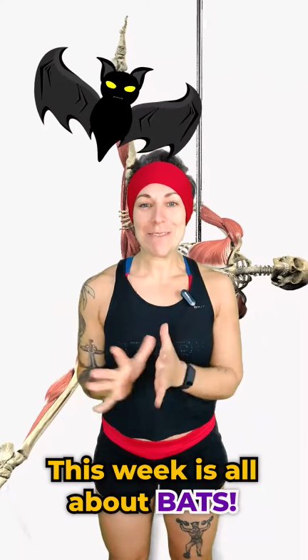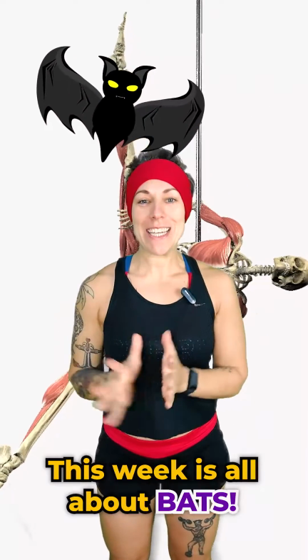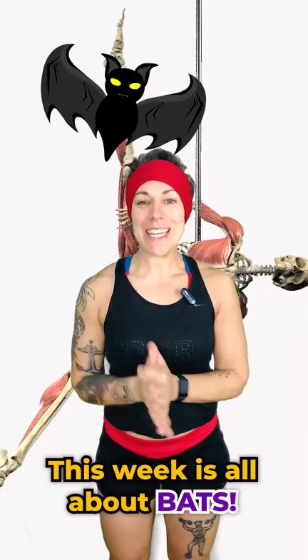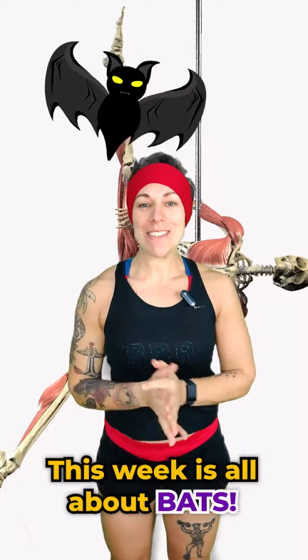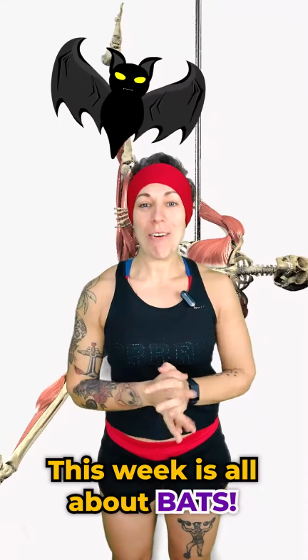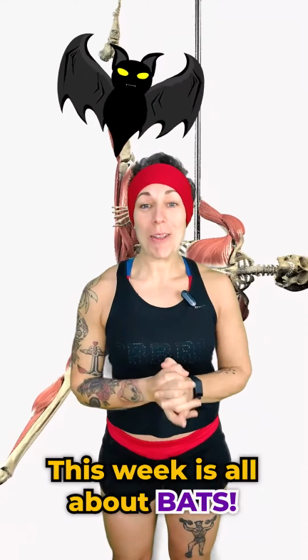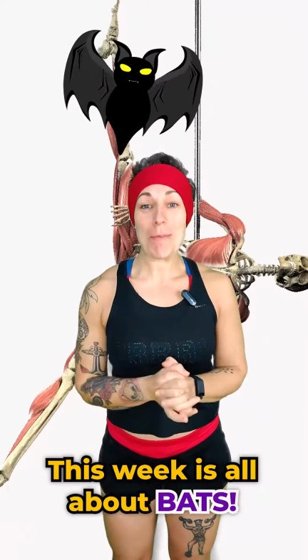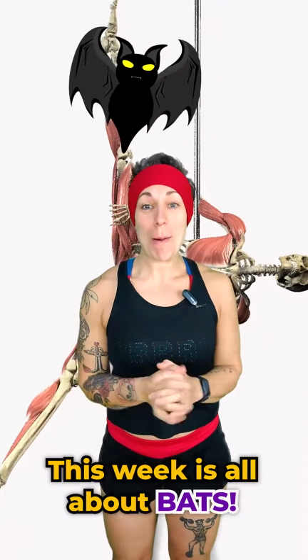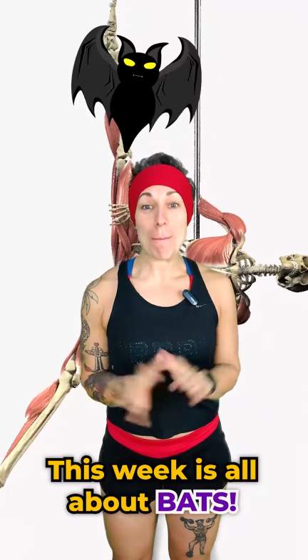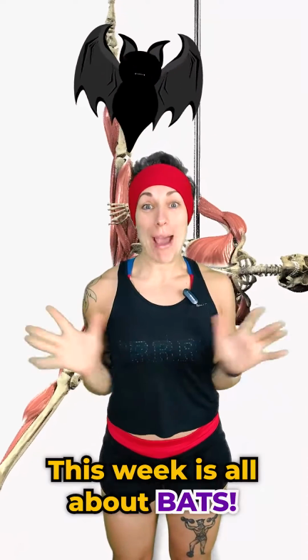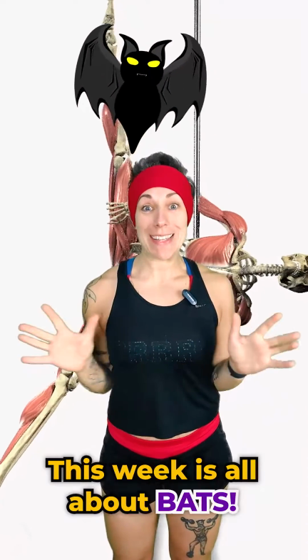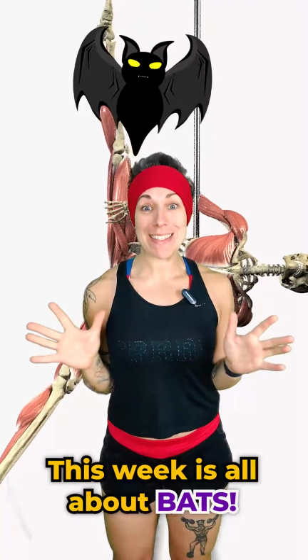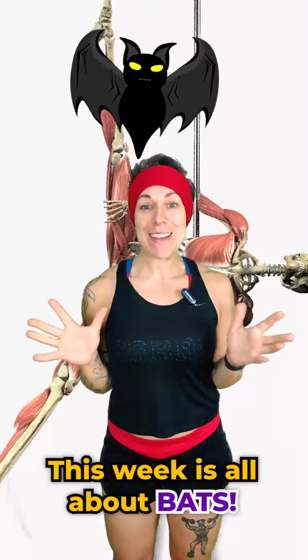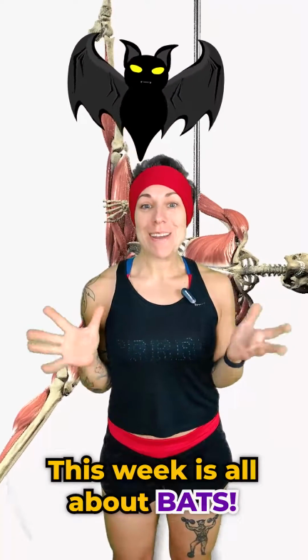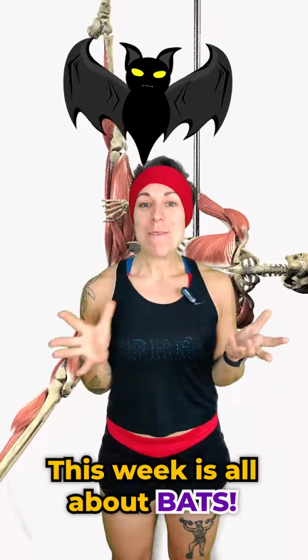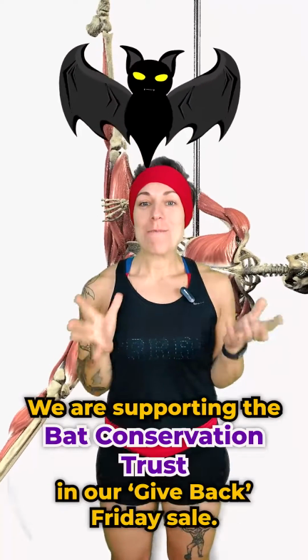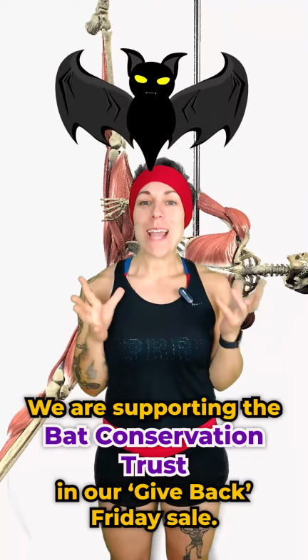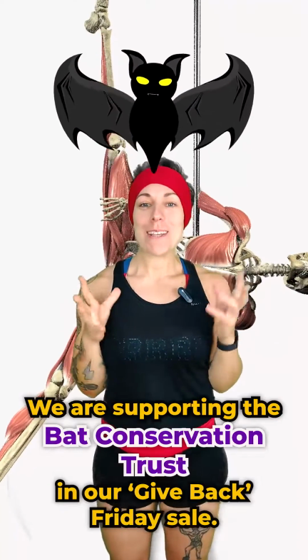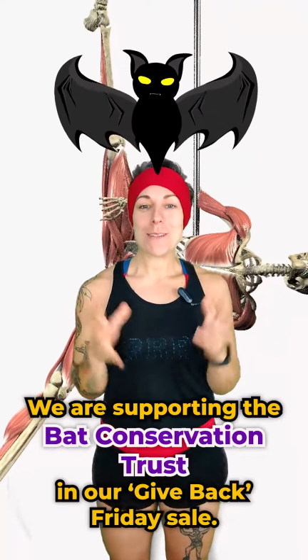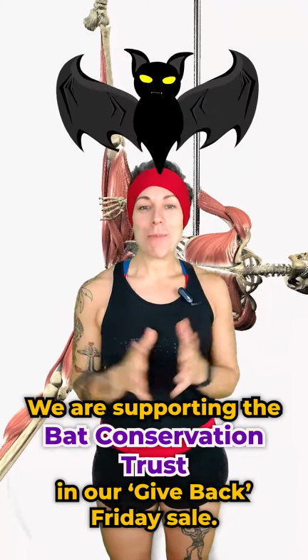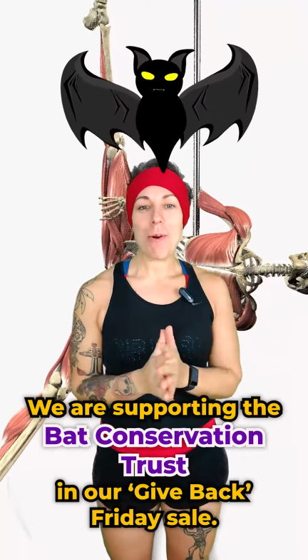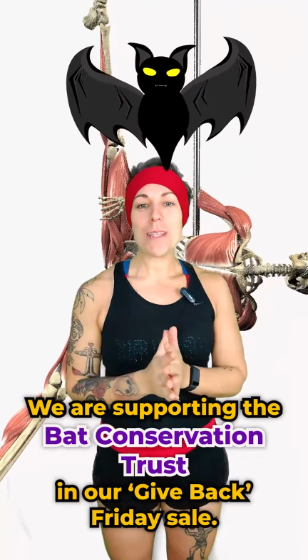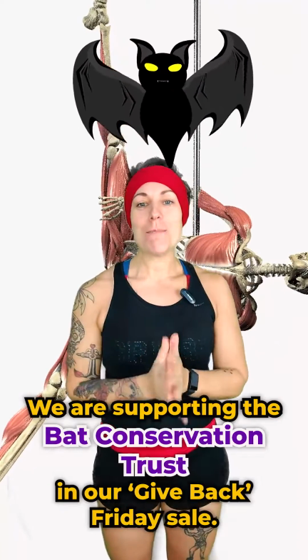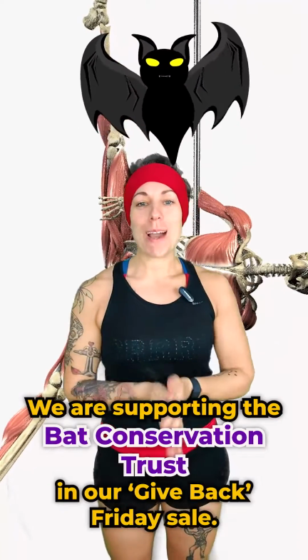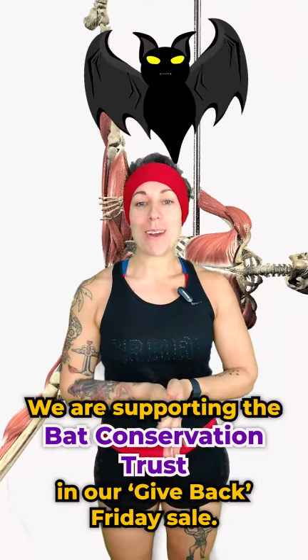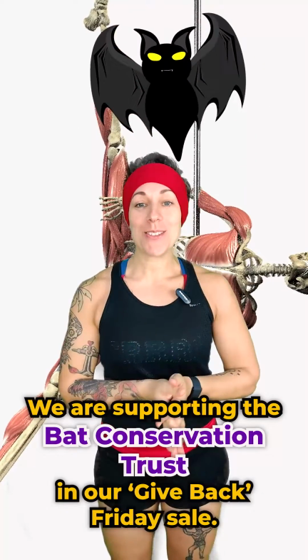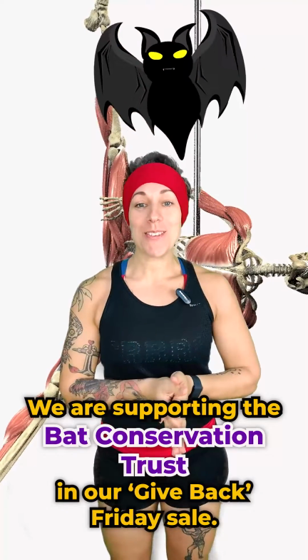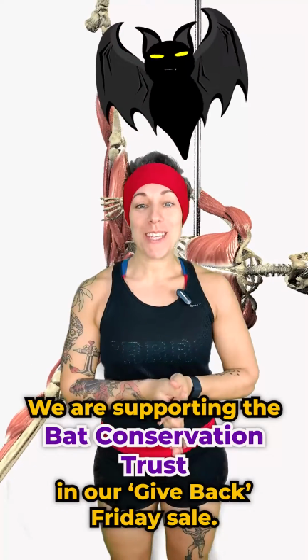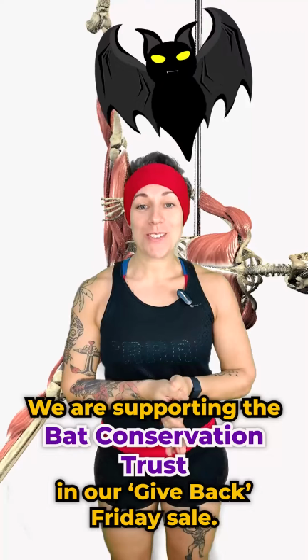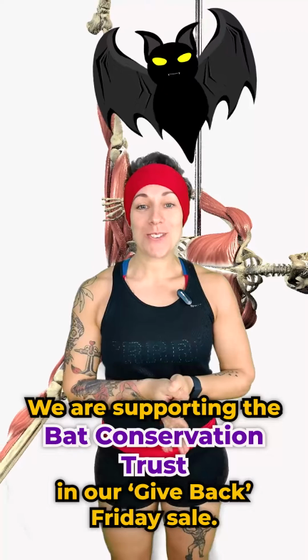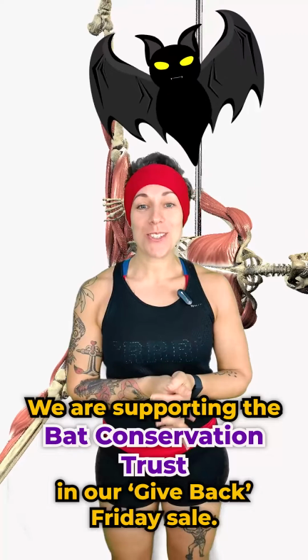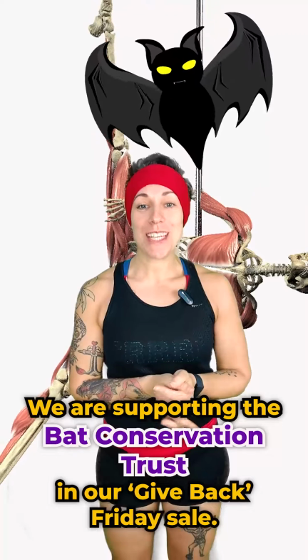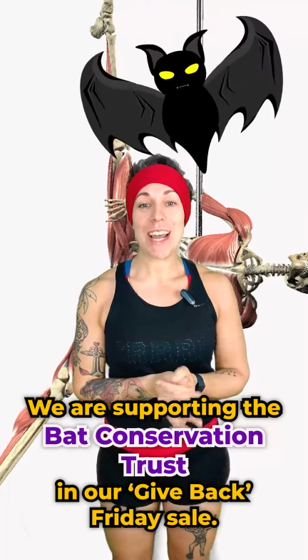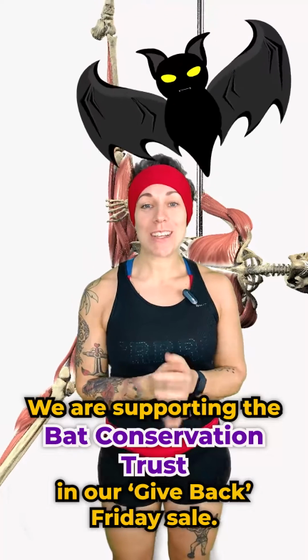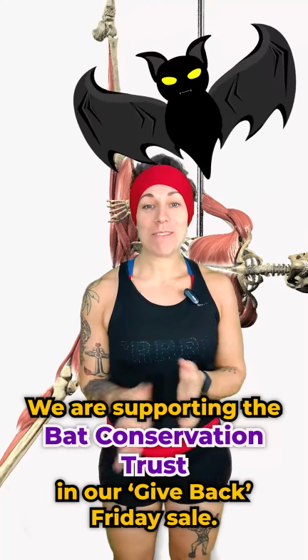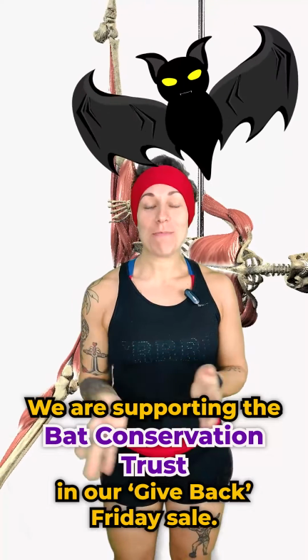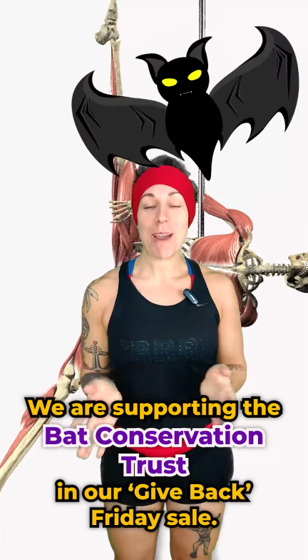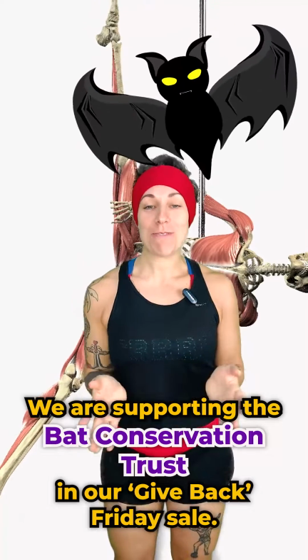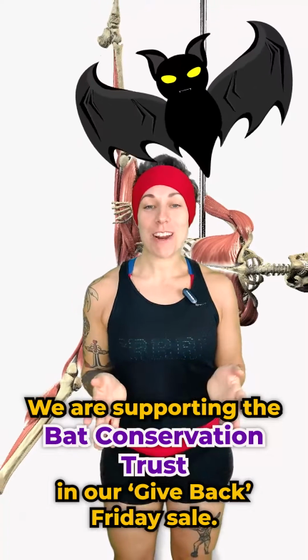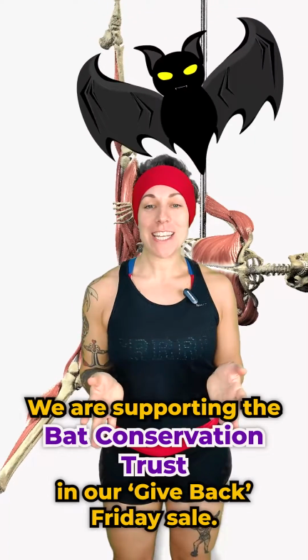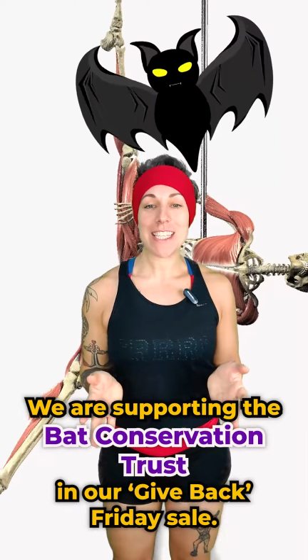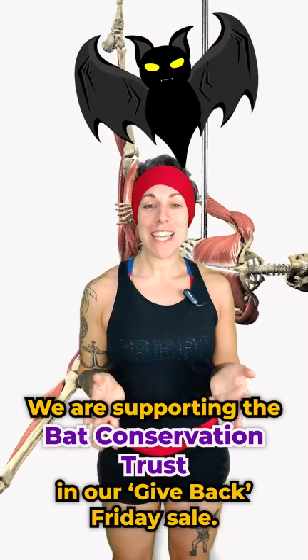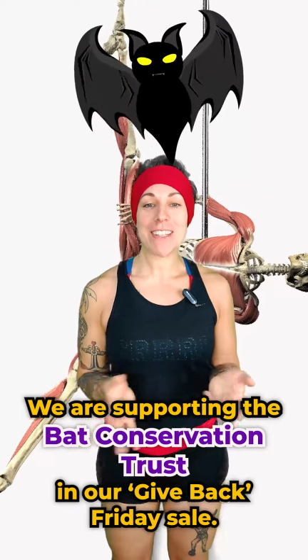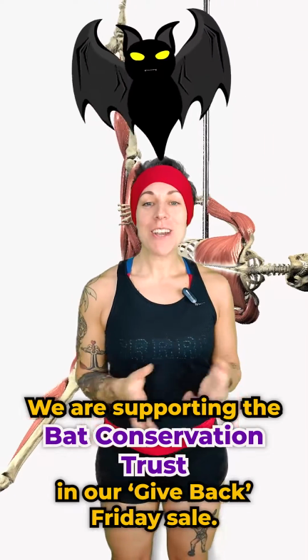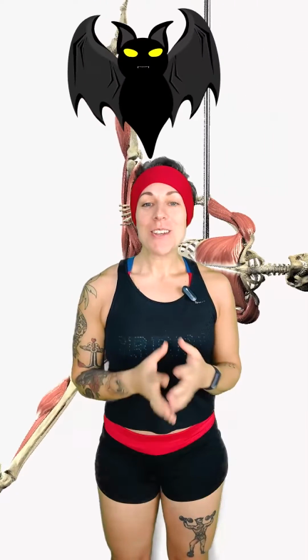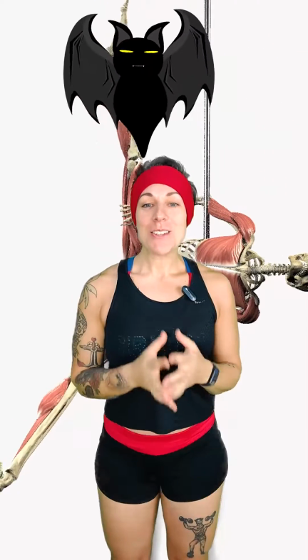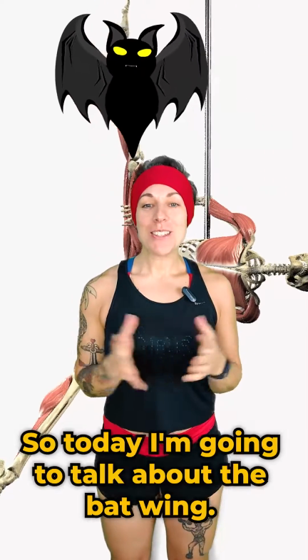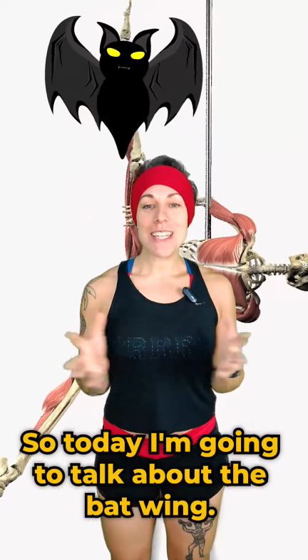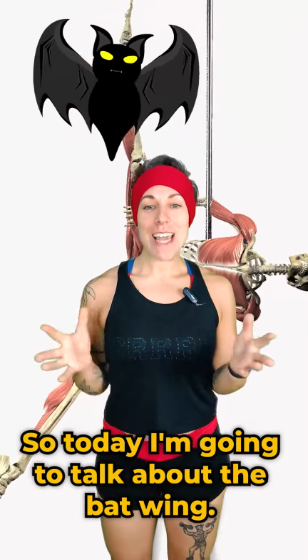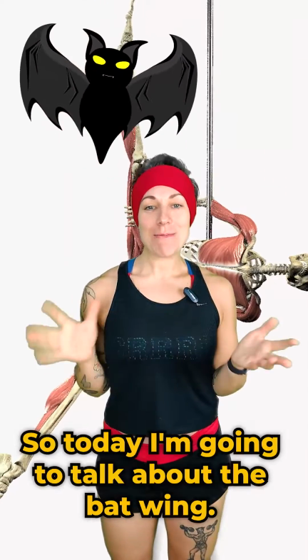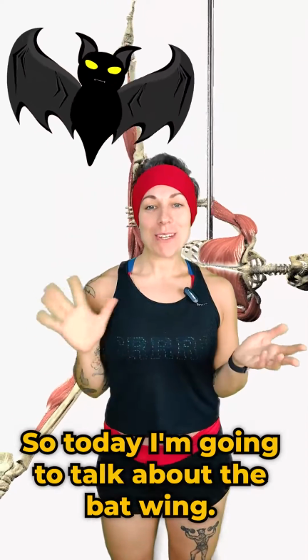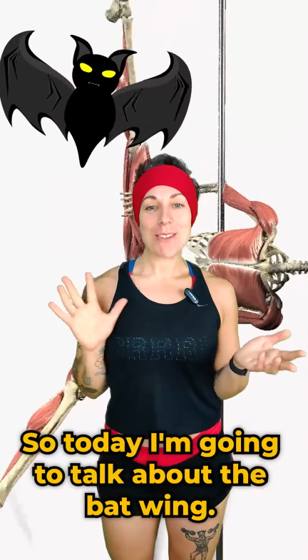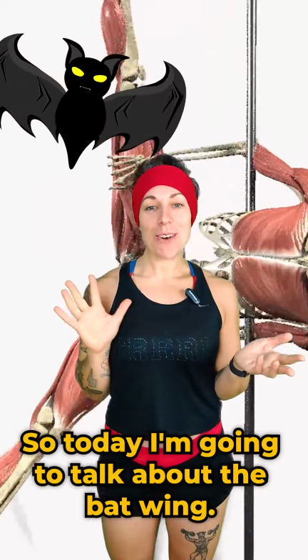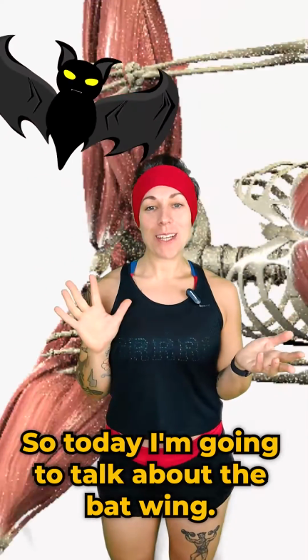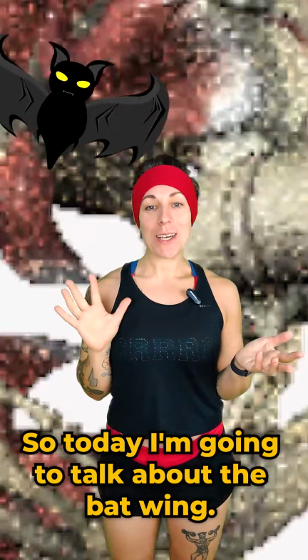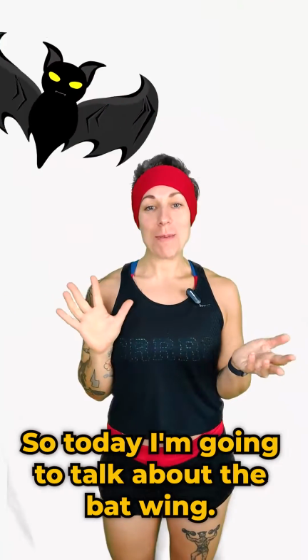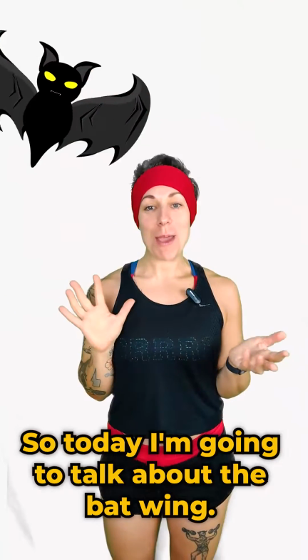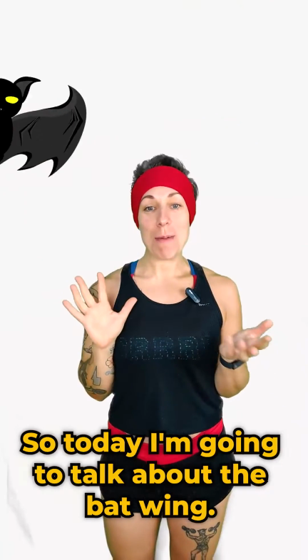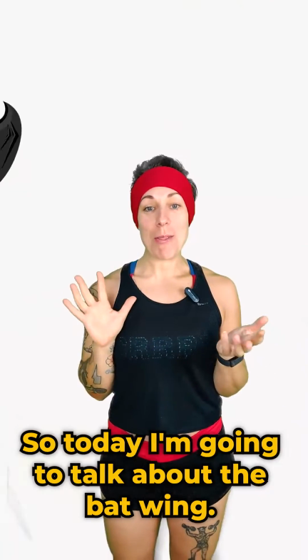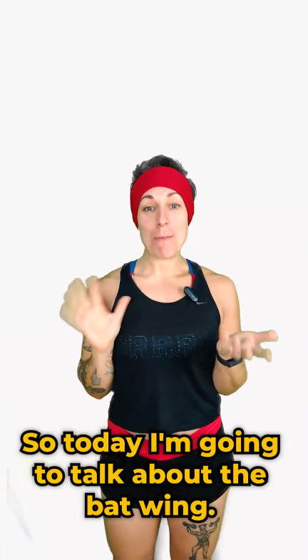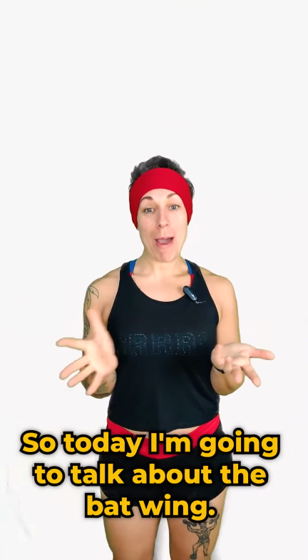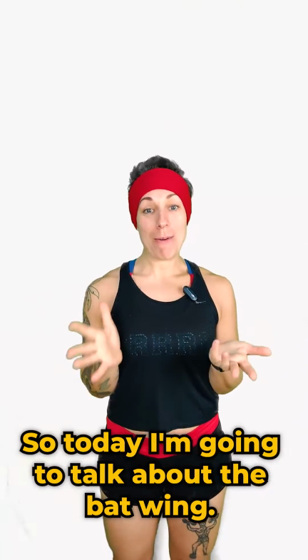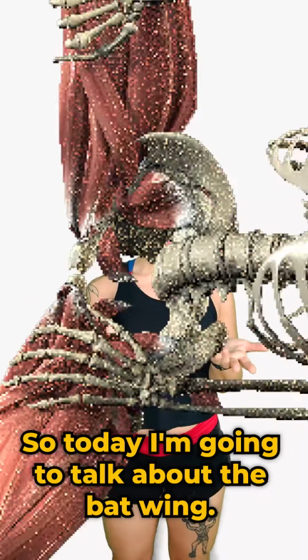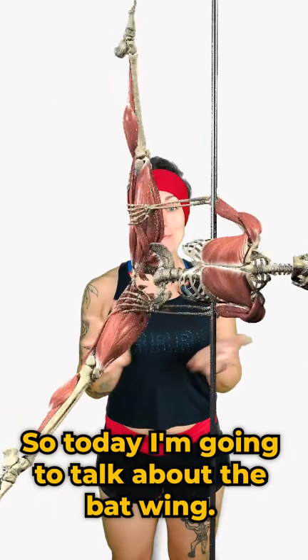This week is all about bats. We are supporting the Bat Conservation Trust in our Give Back Friday sale, so today I'm going to talk a little bit about the Batwing.